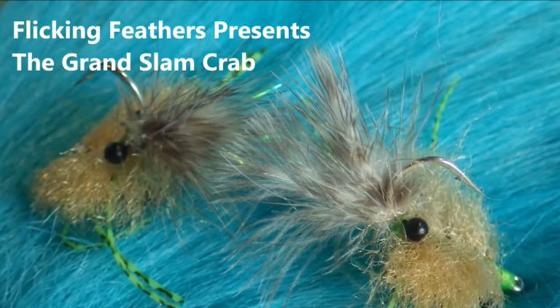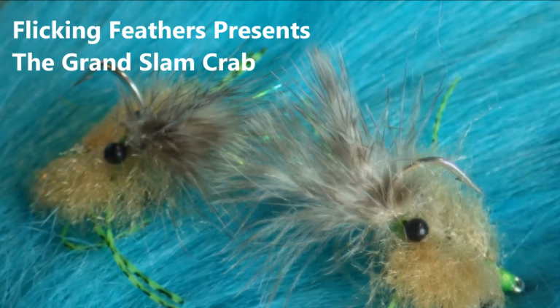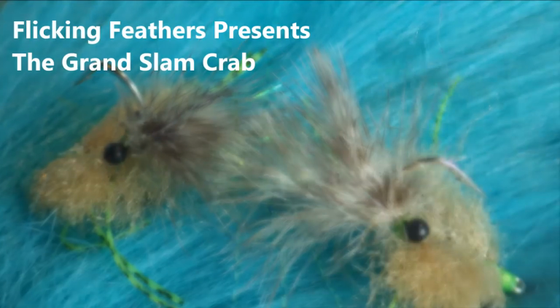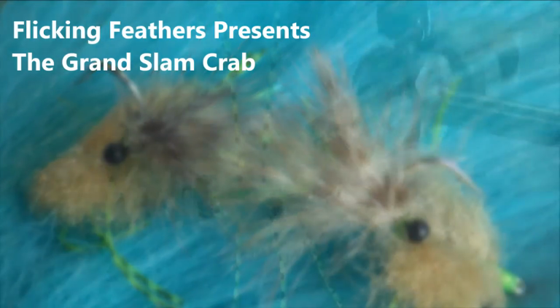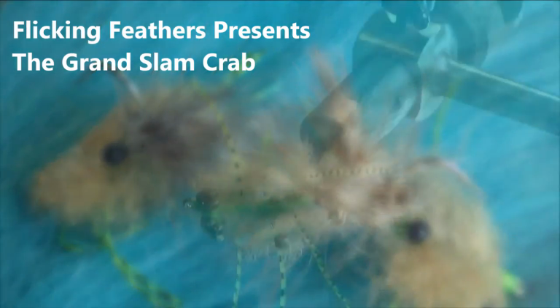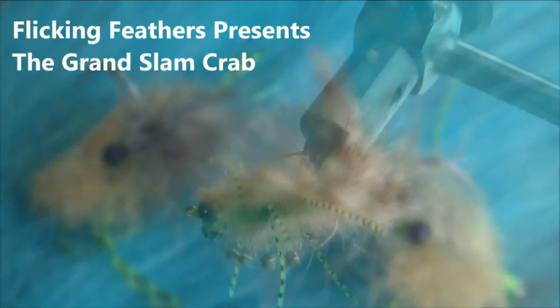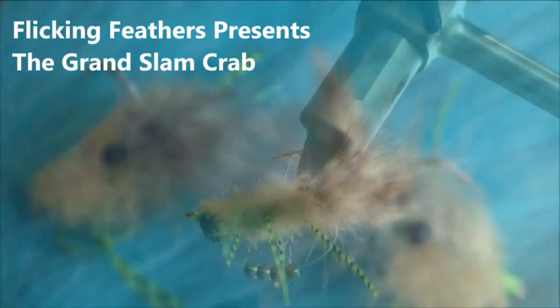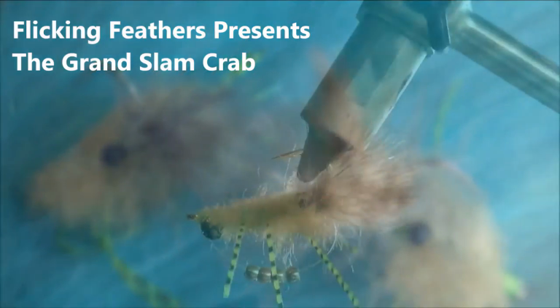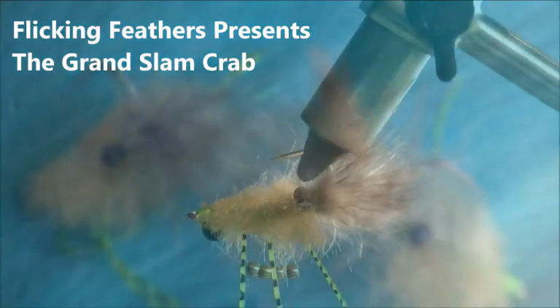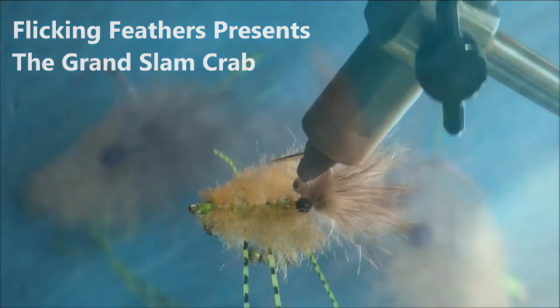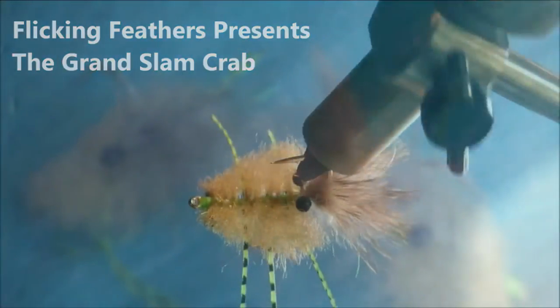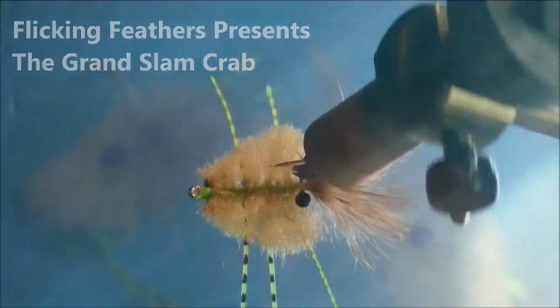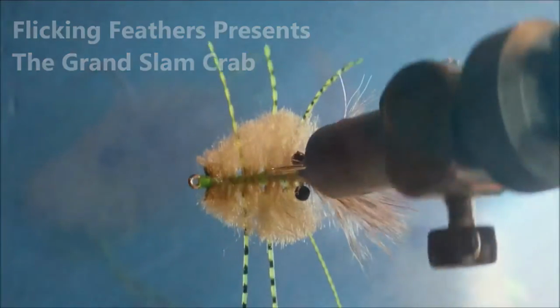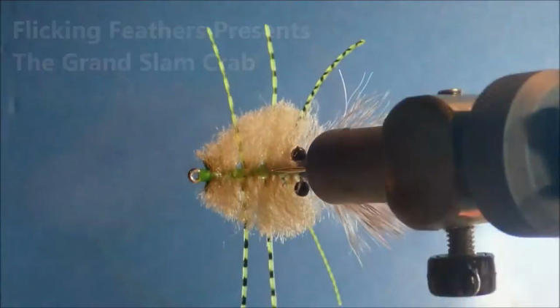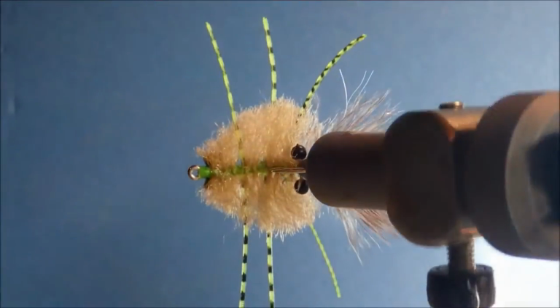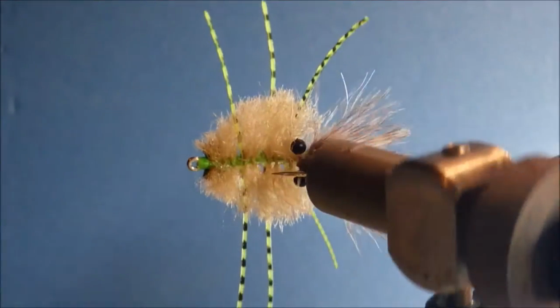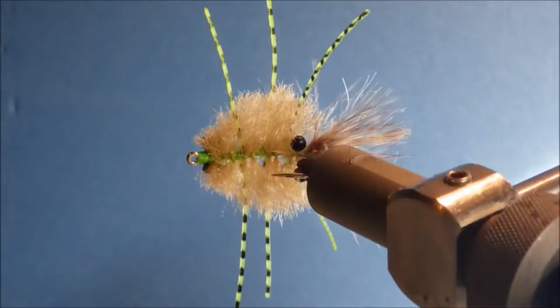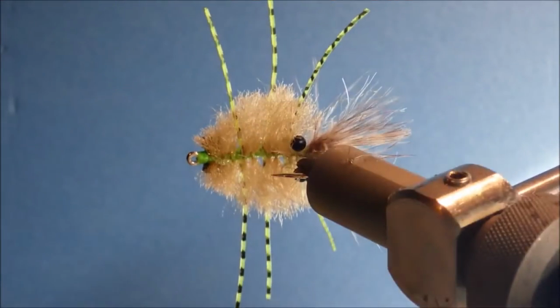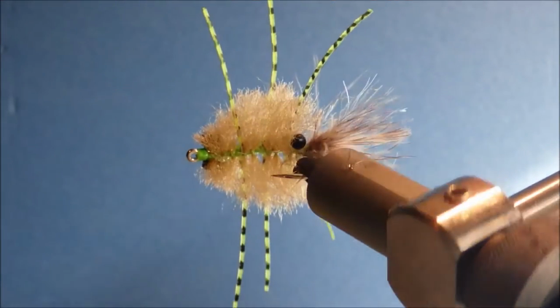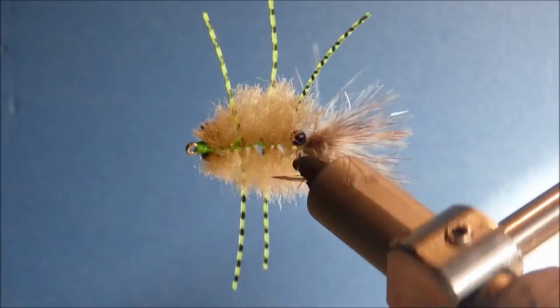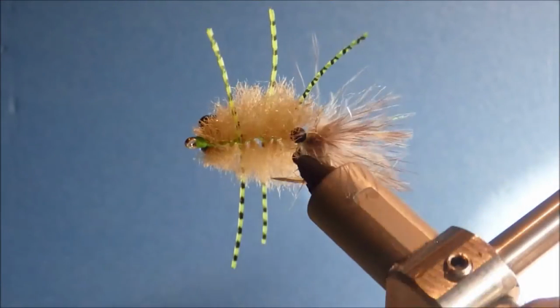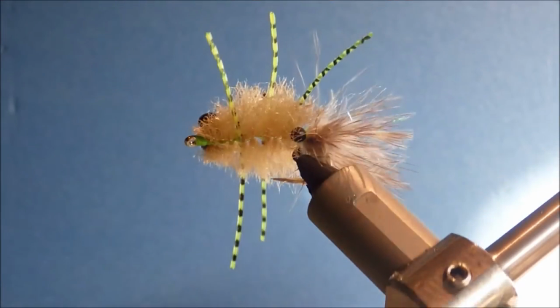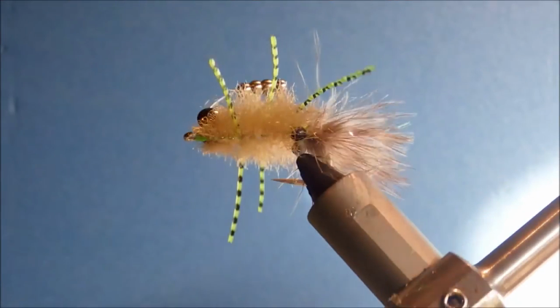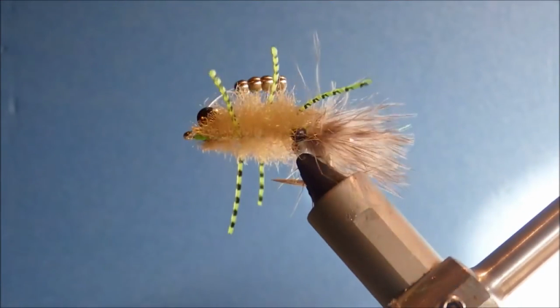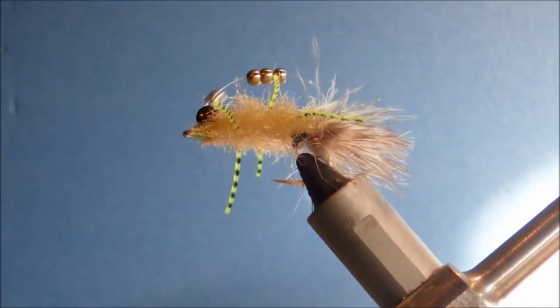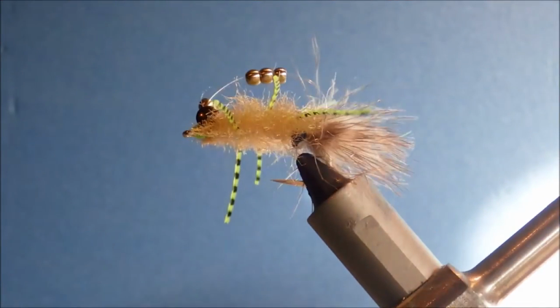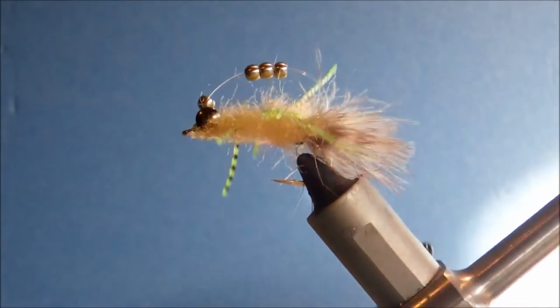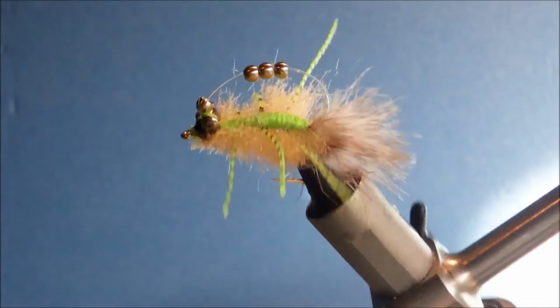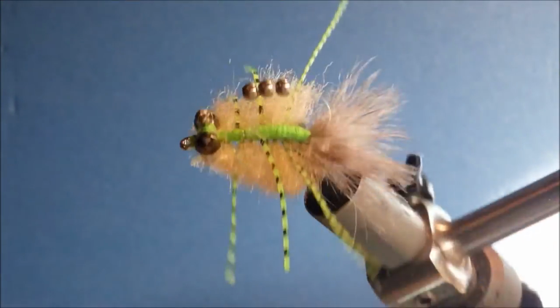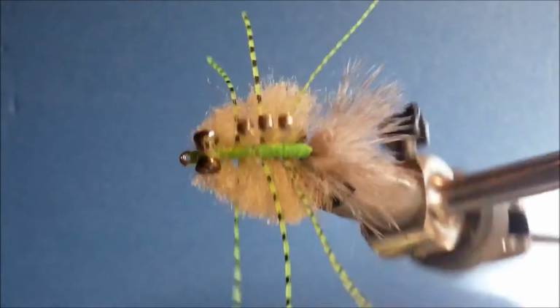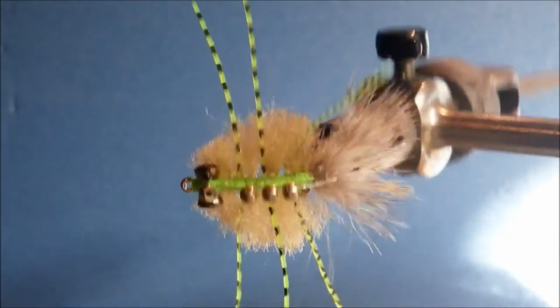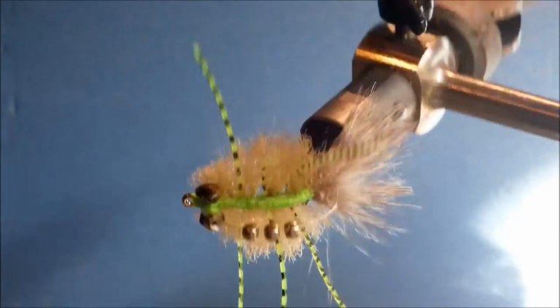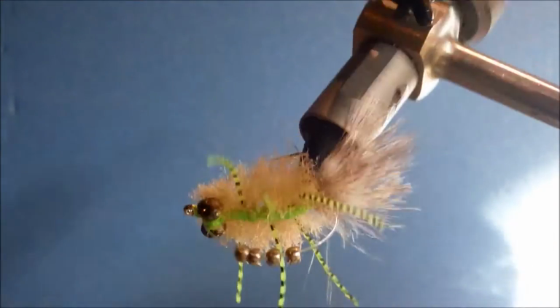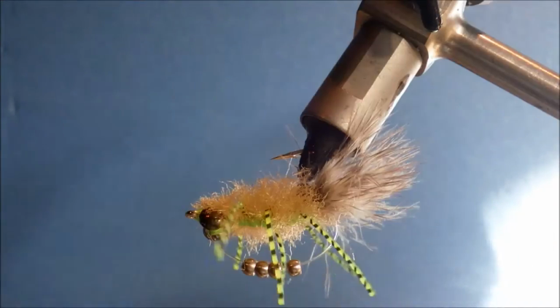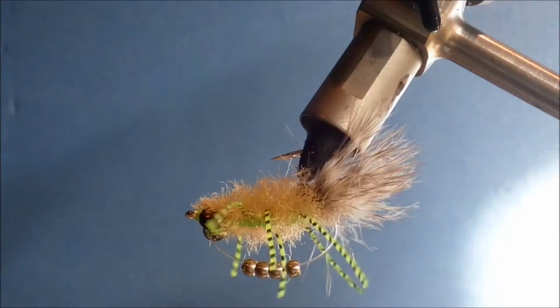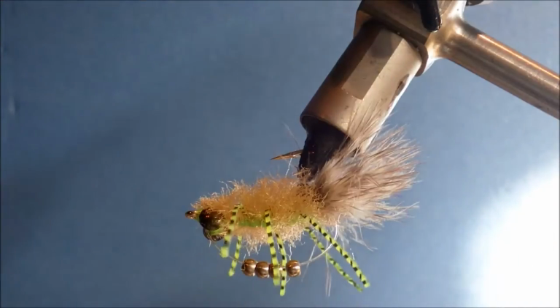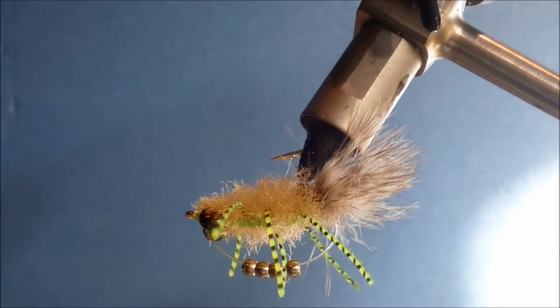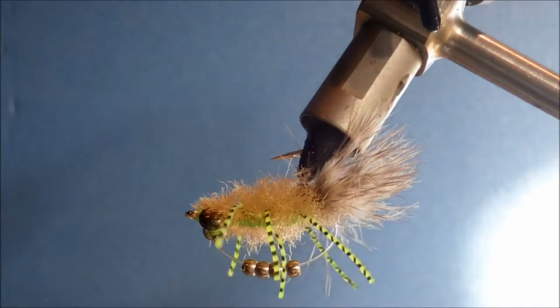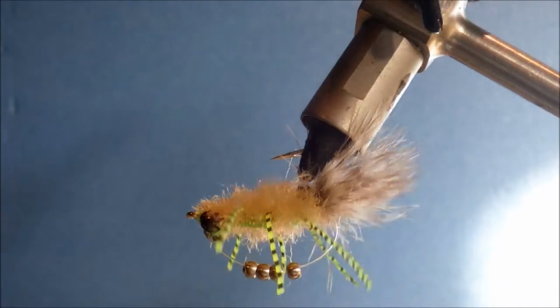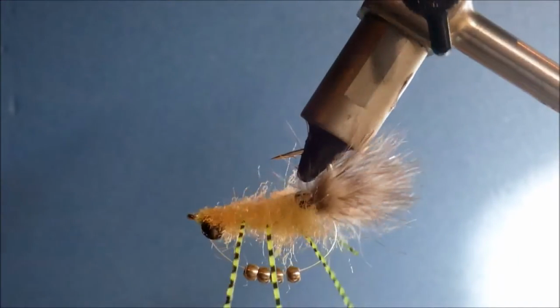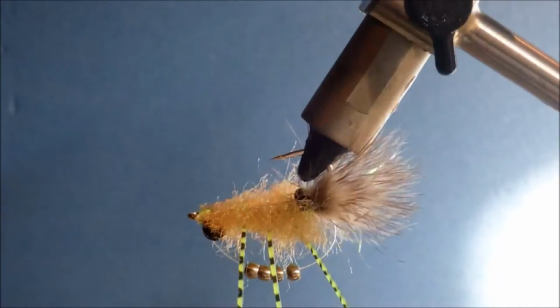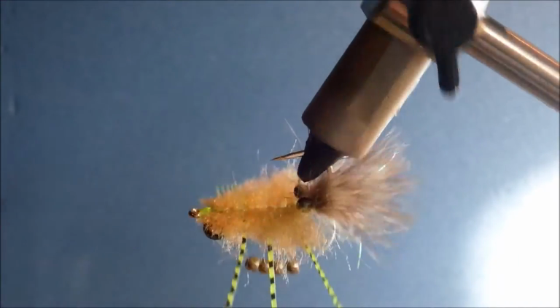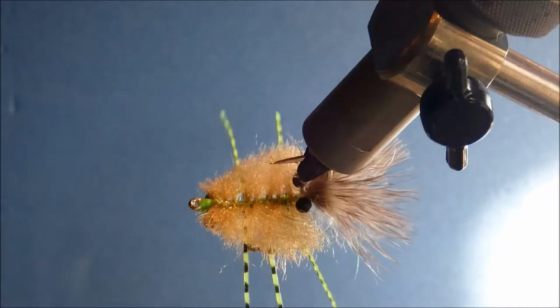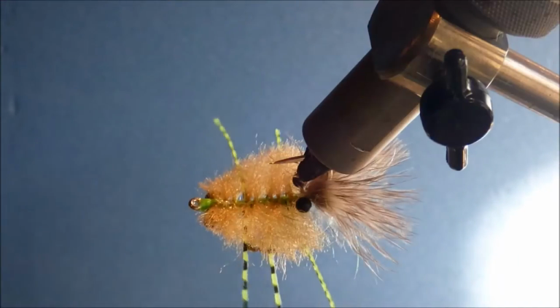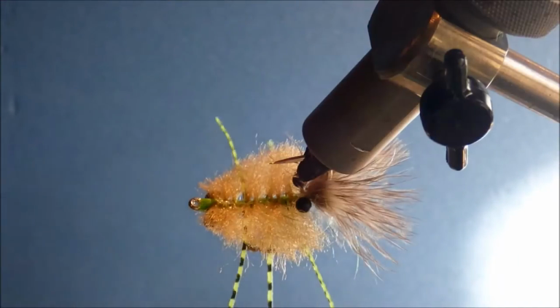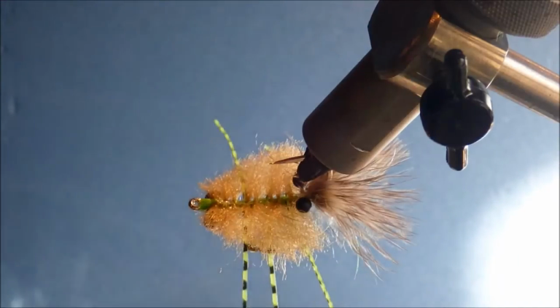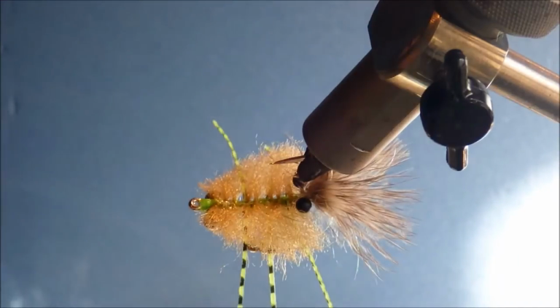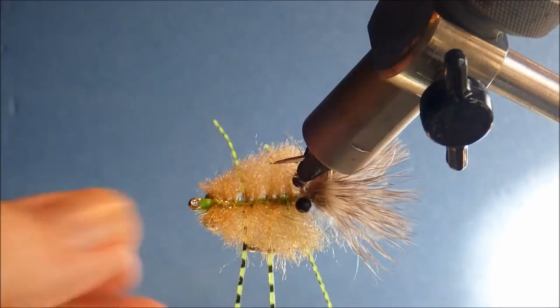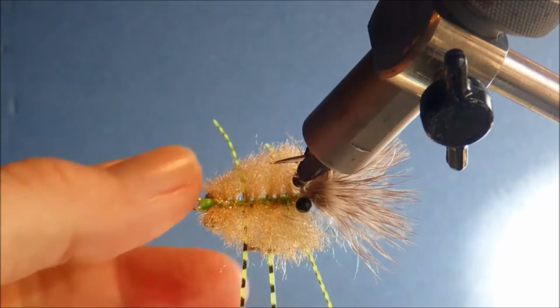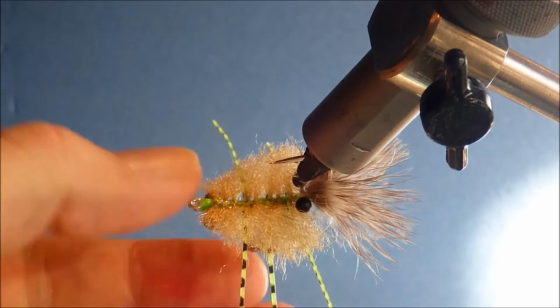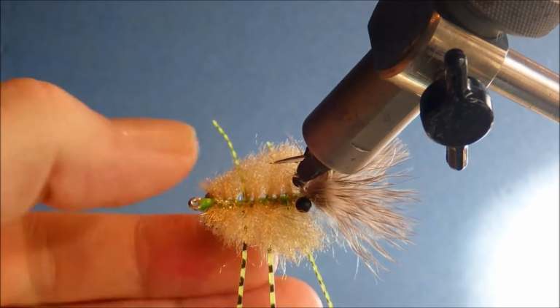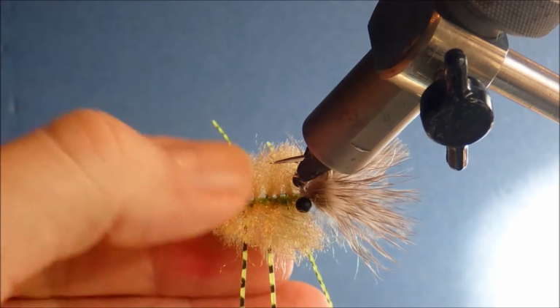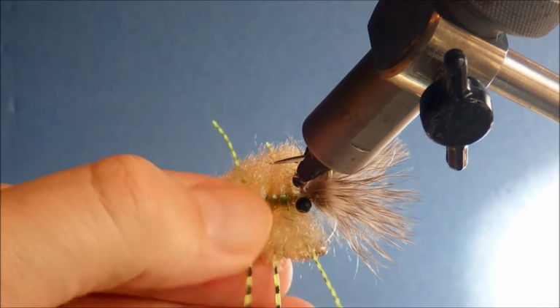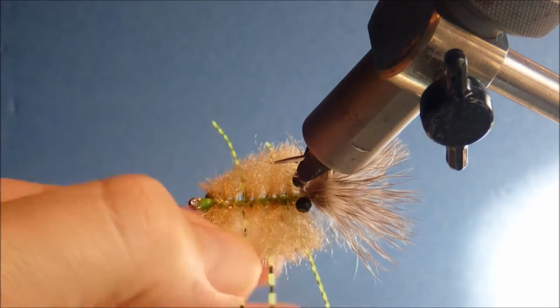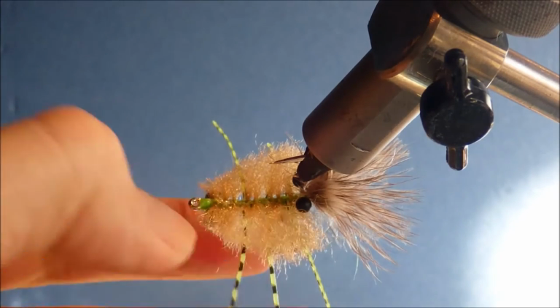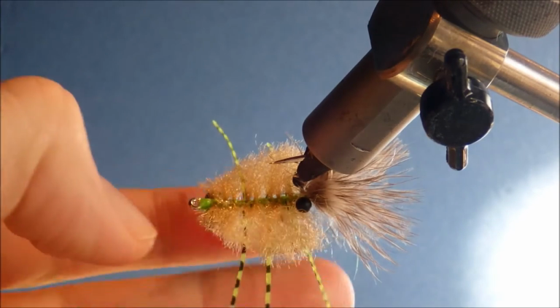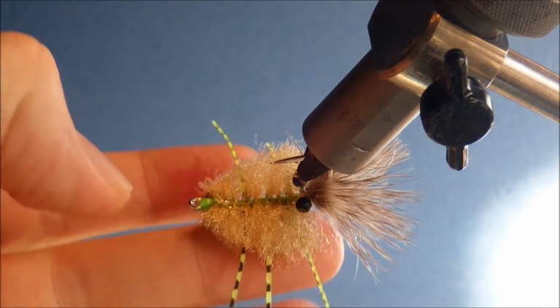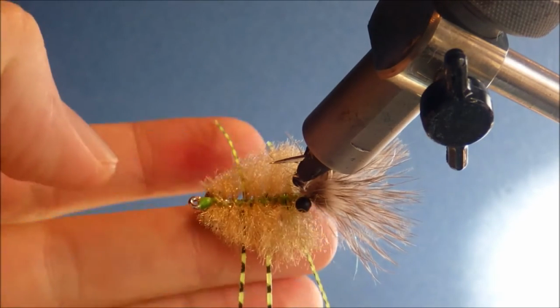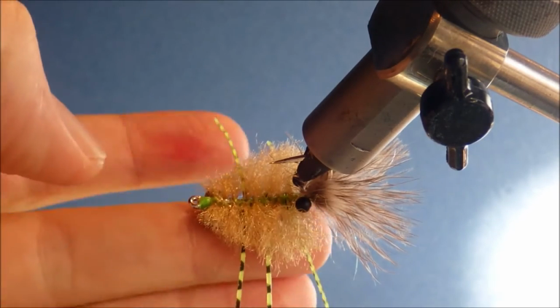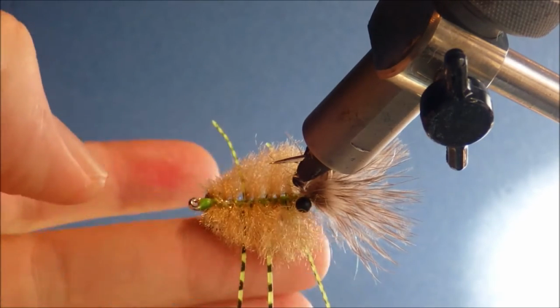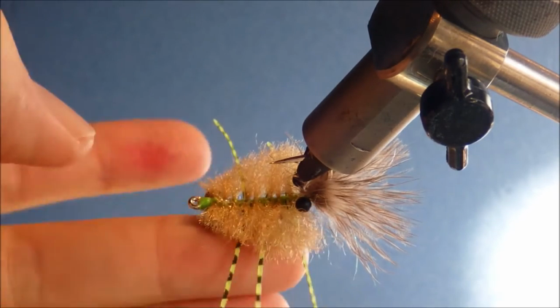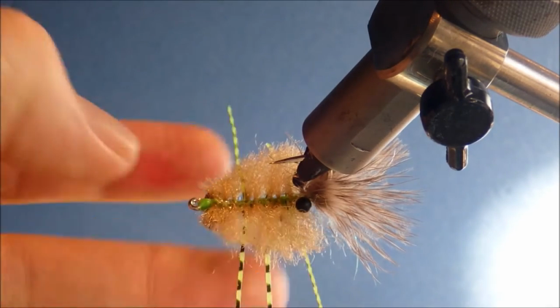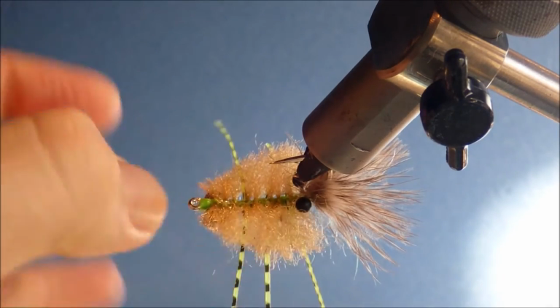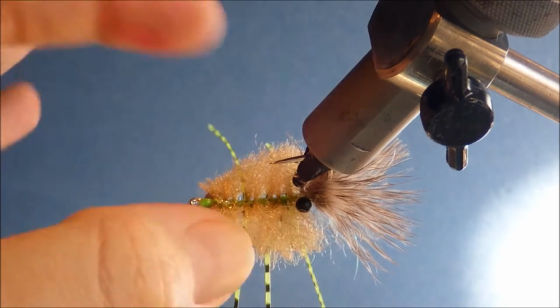Hi everybody, it's Mark McFlickin' Feathers again. I'm trying another Bermit Crab for you.